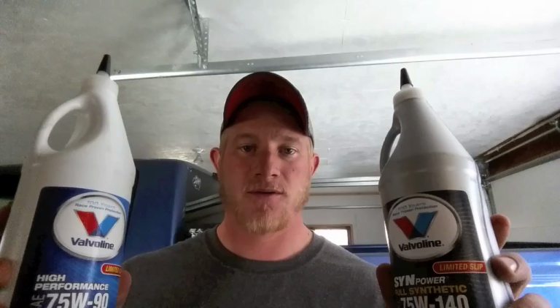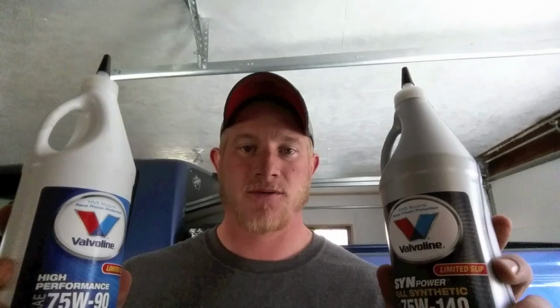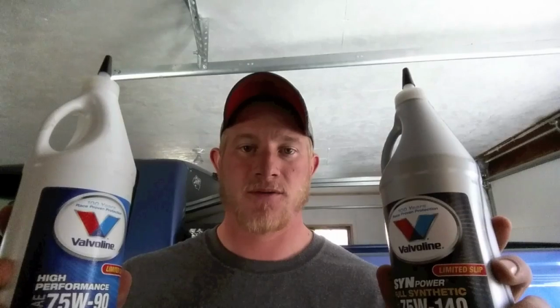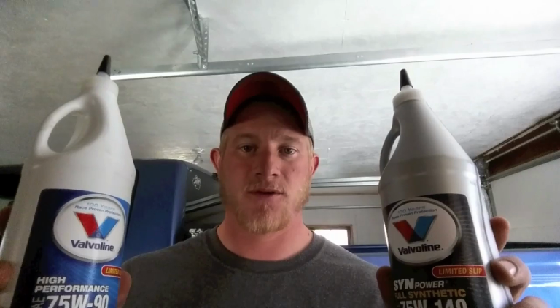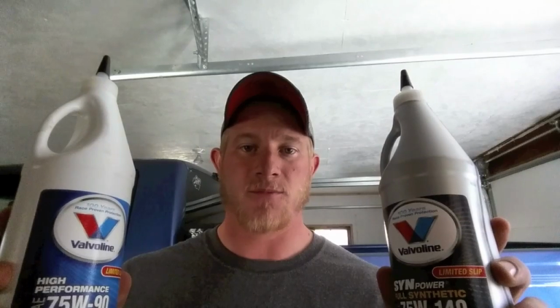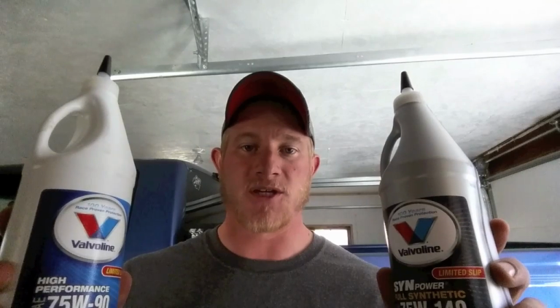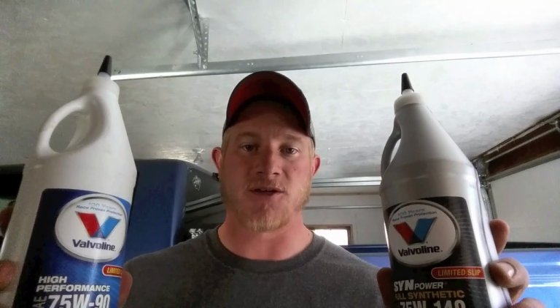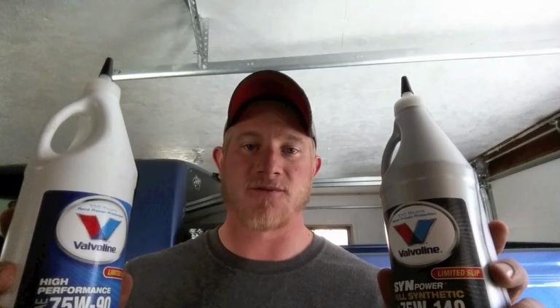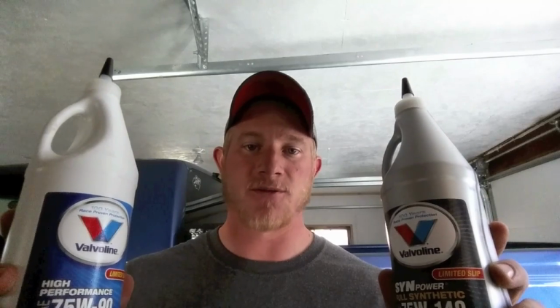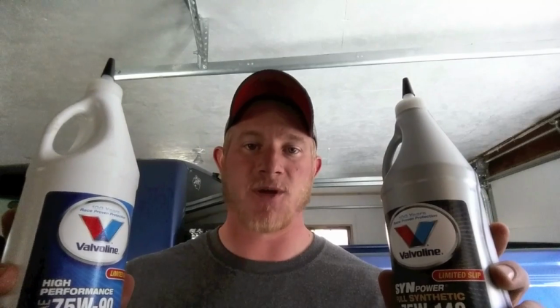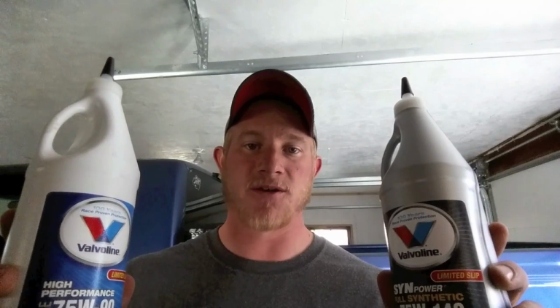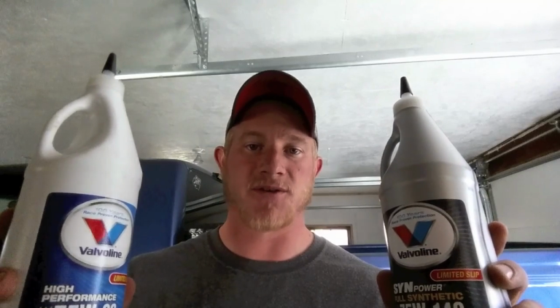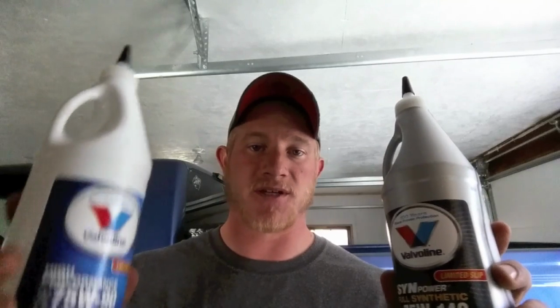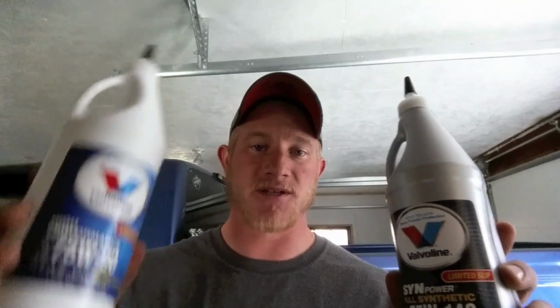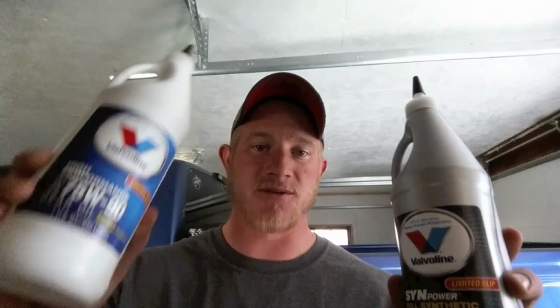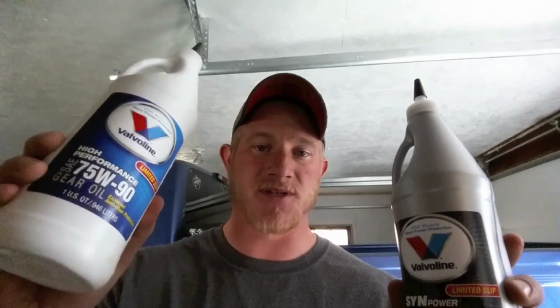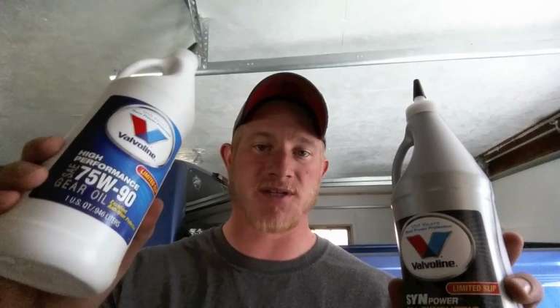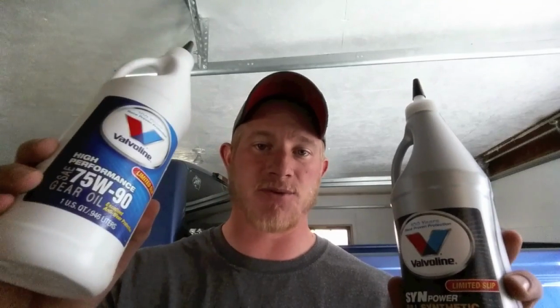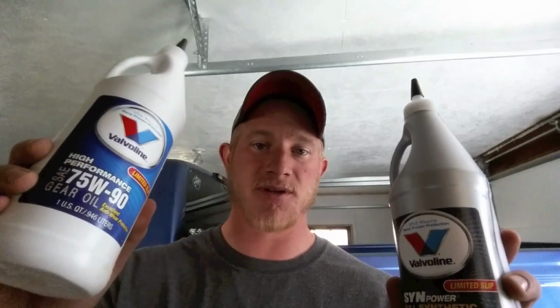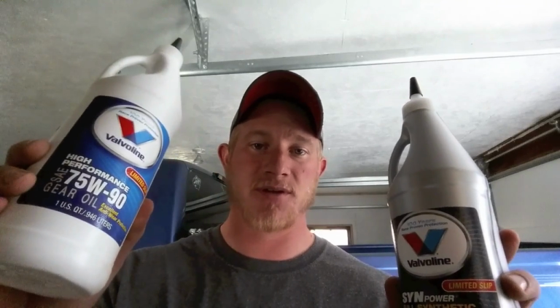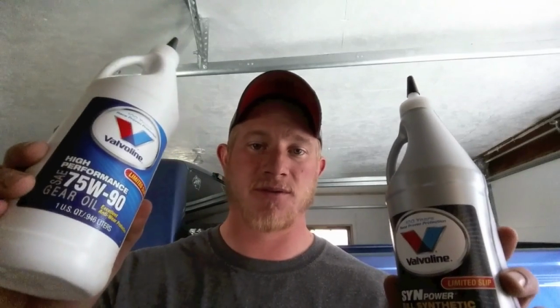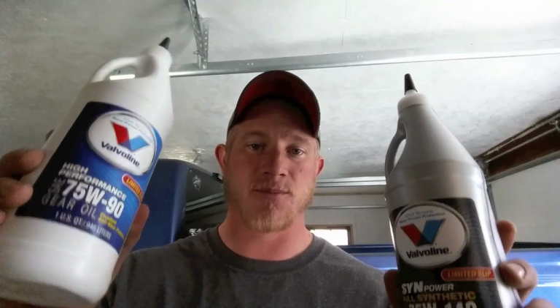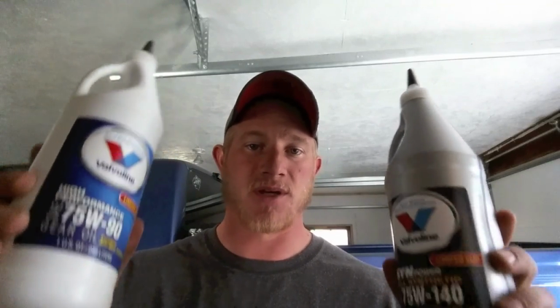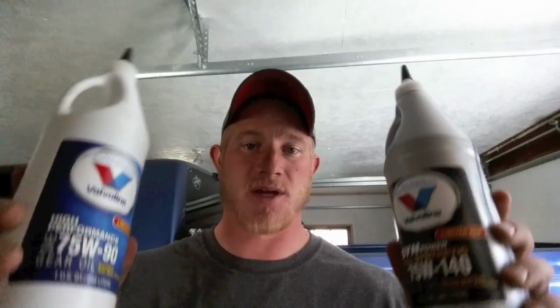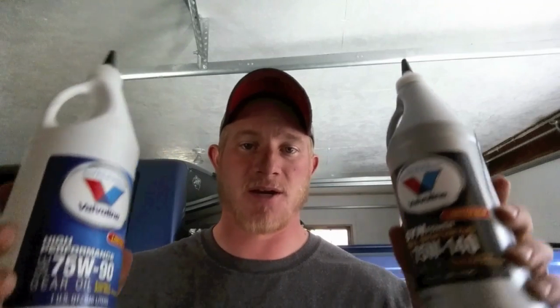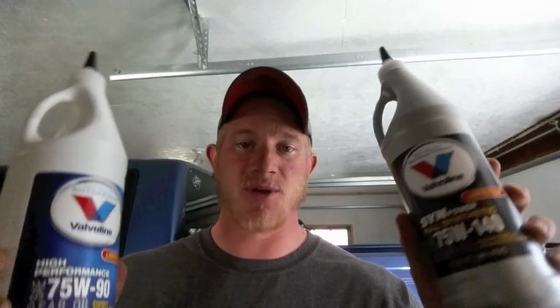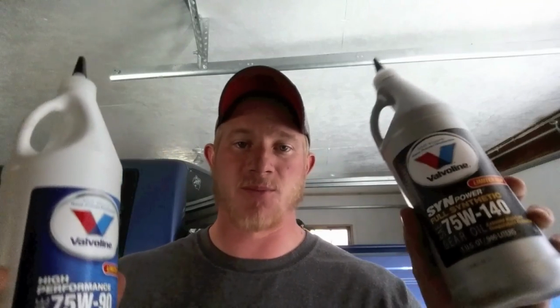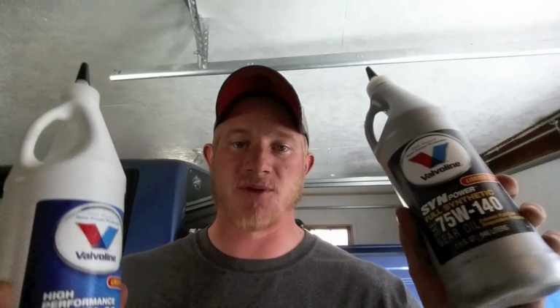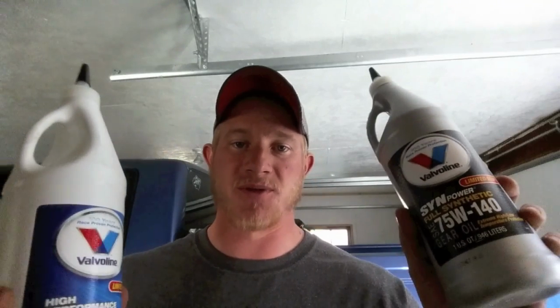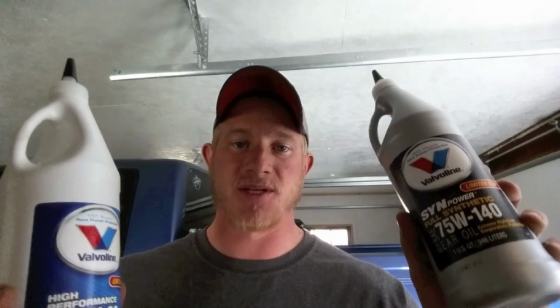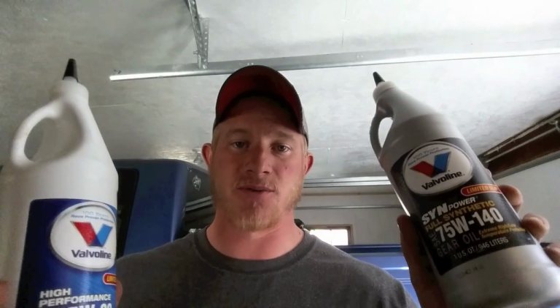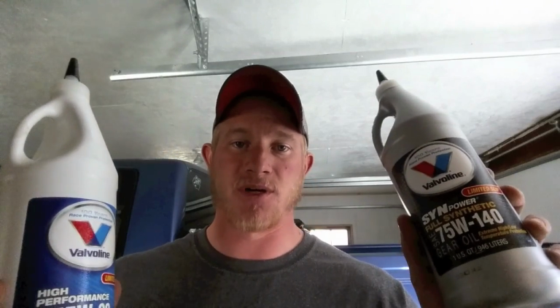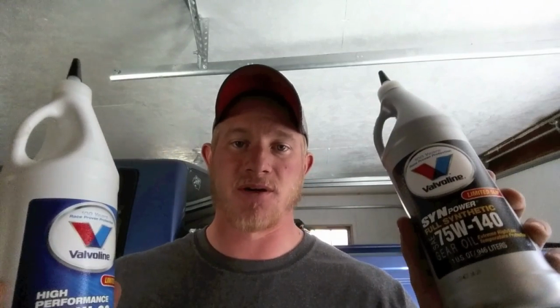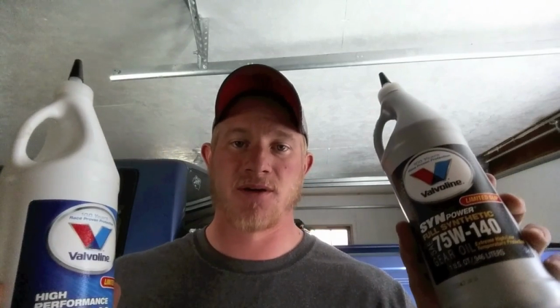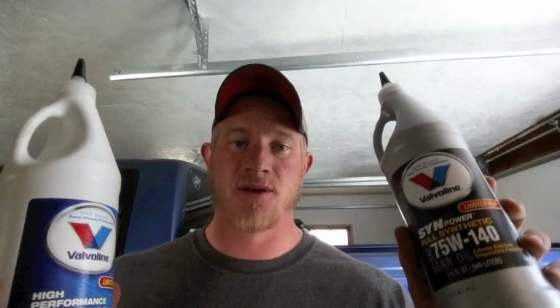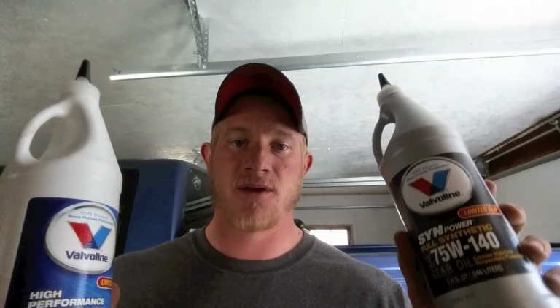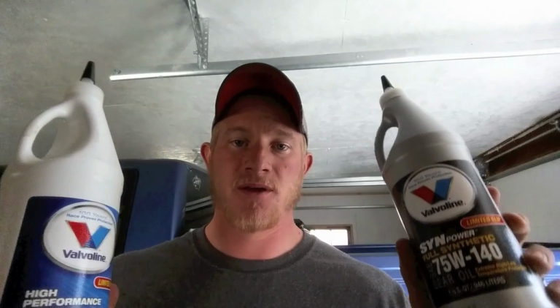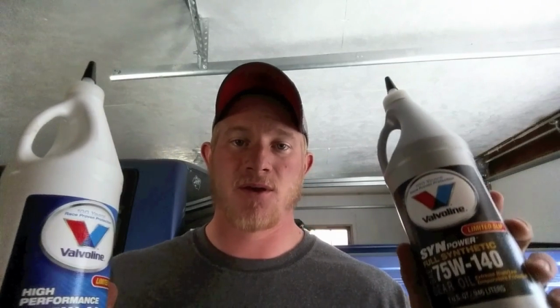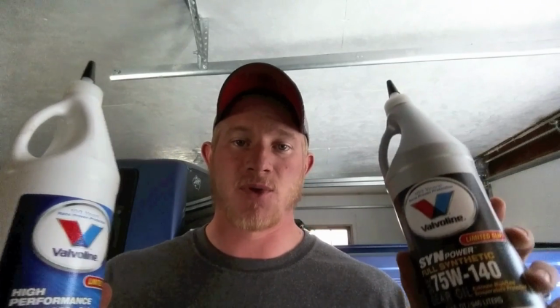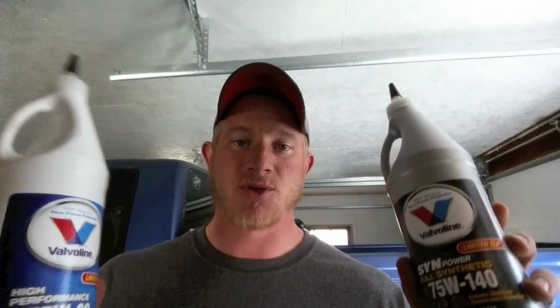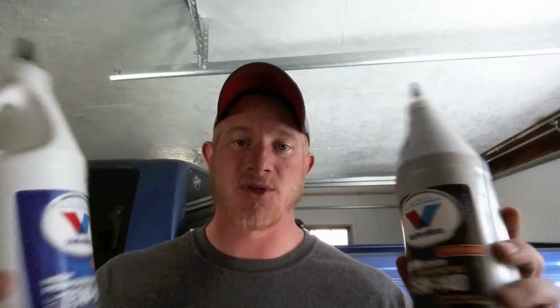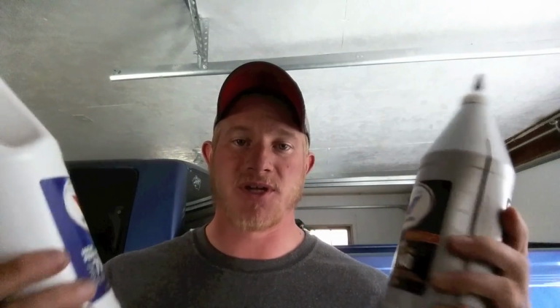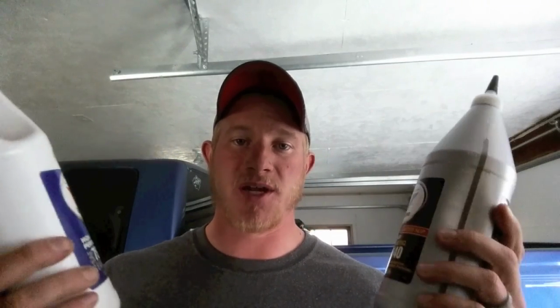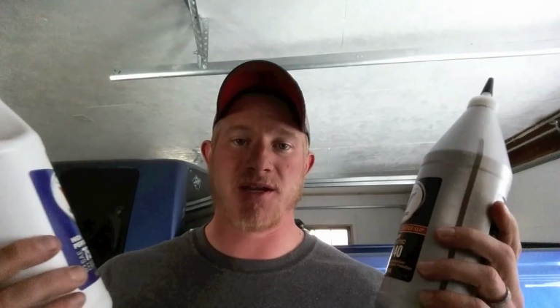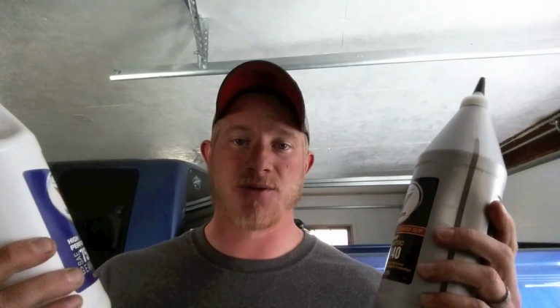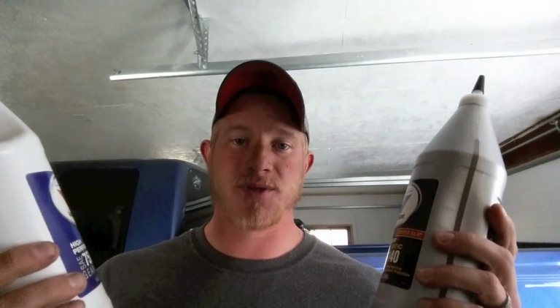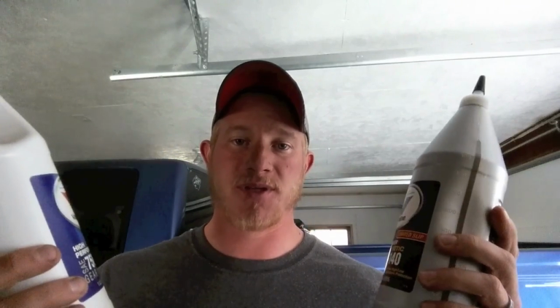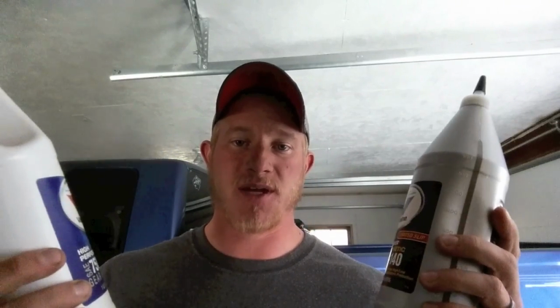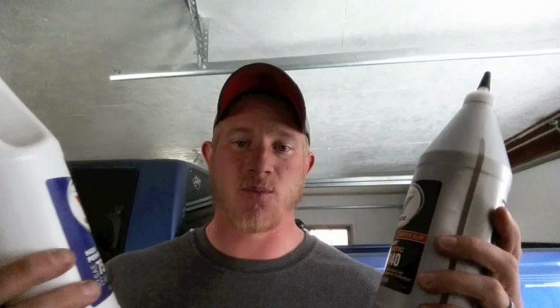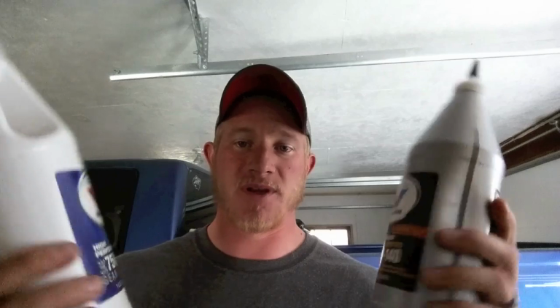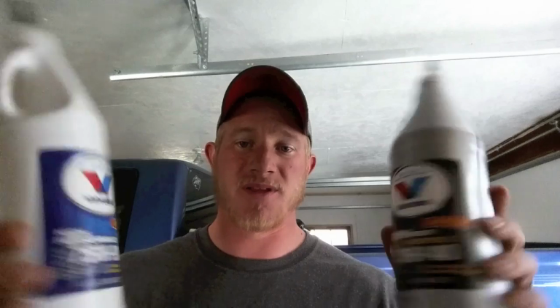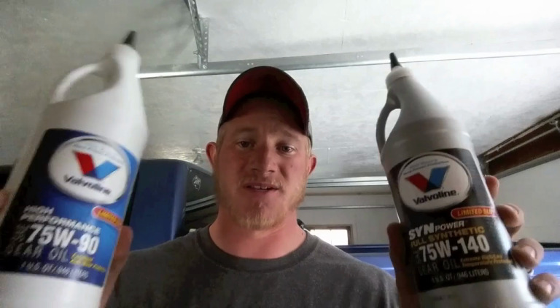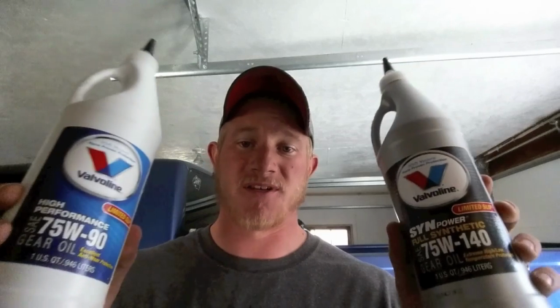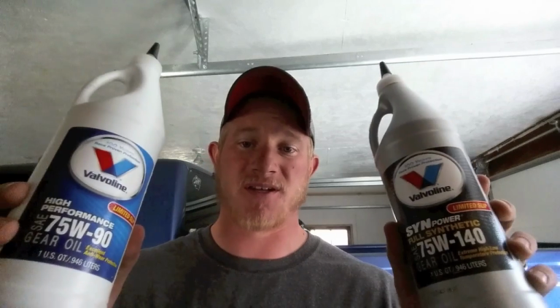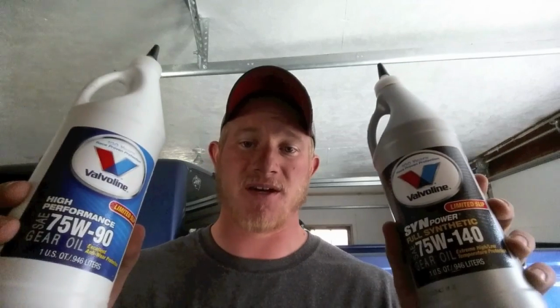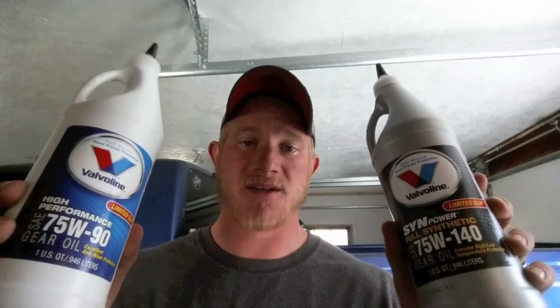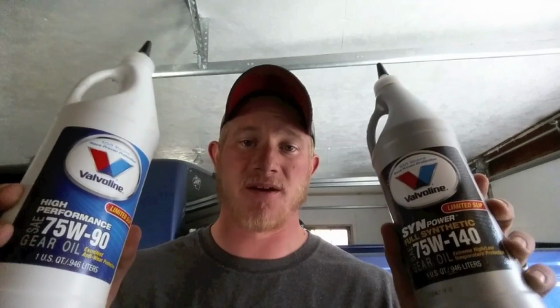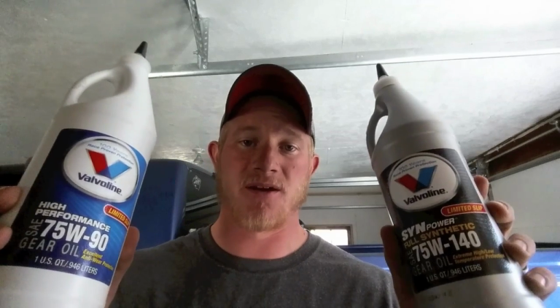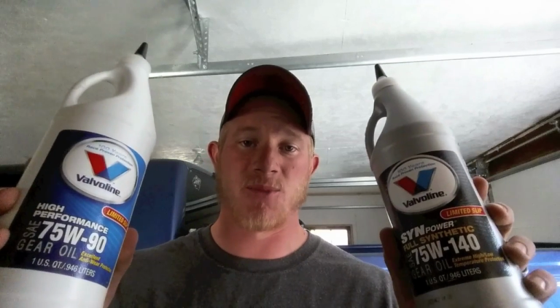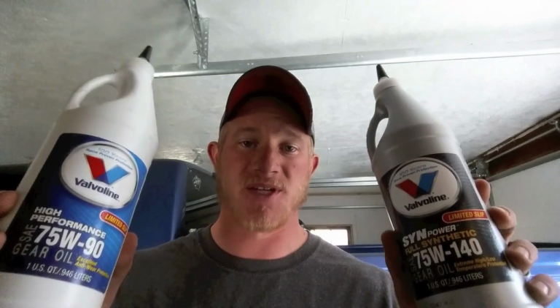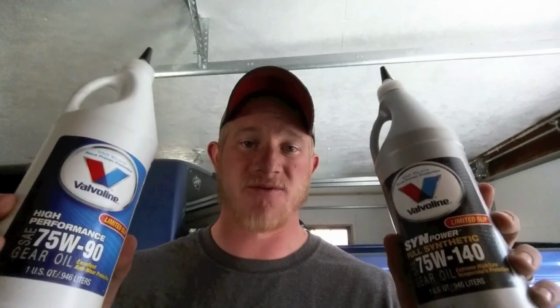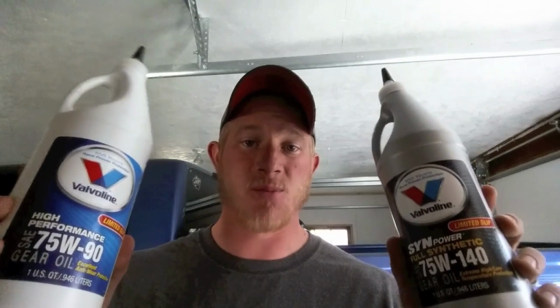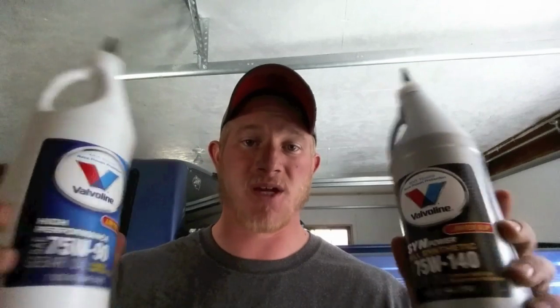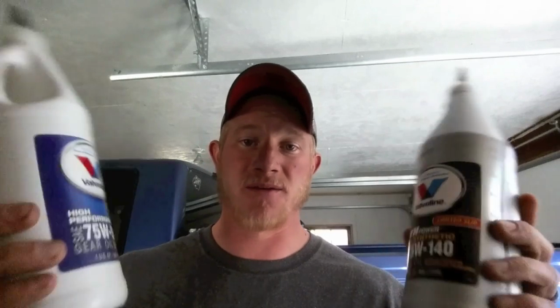My service manual says to use this one, but a lot of people use this one. Which one should I use, and what do these viscosity numbers even mean?